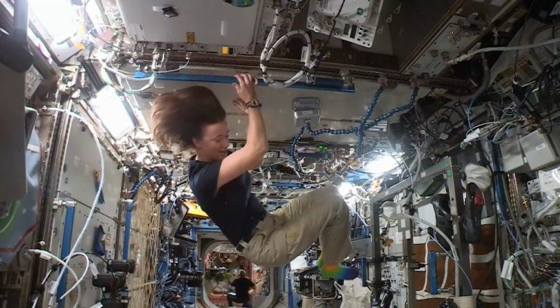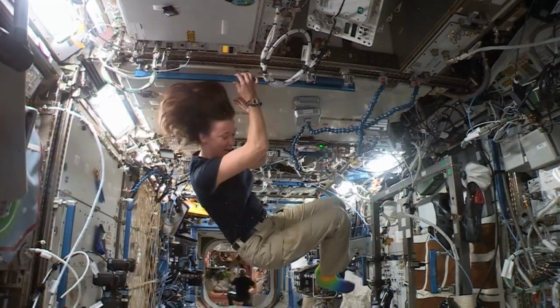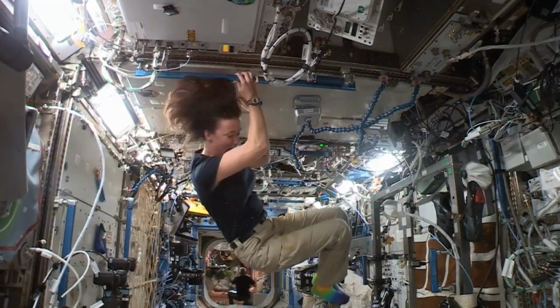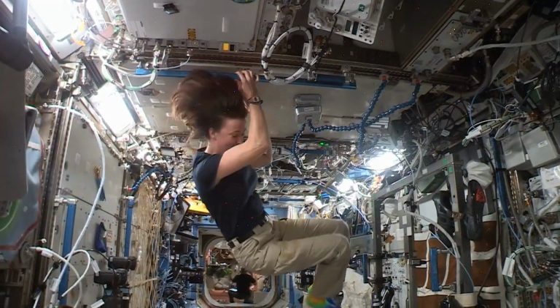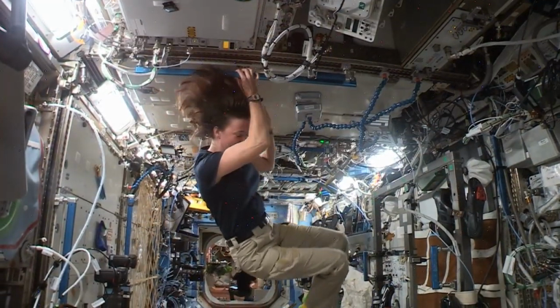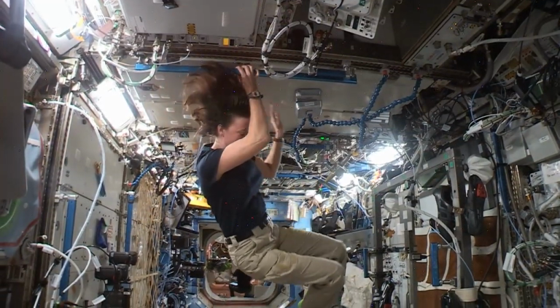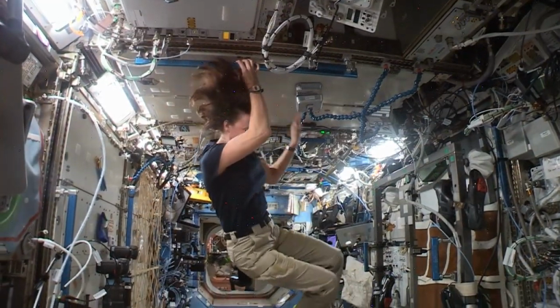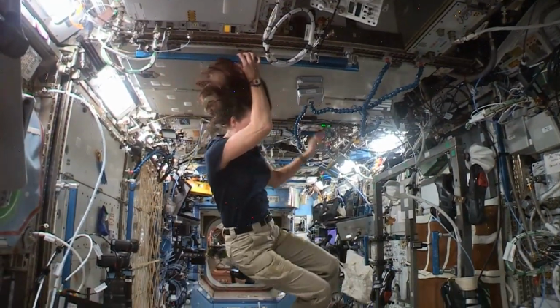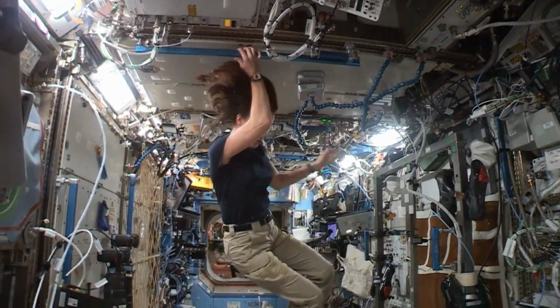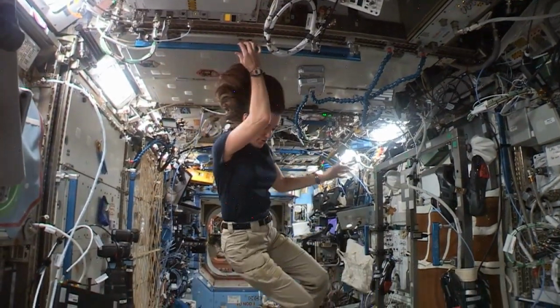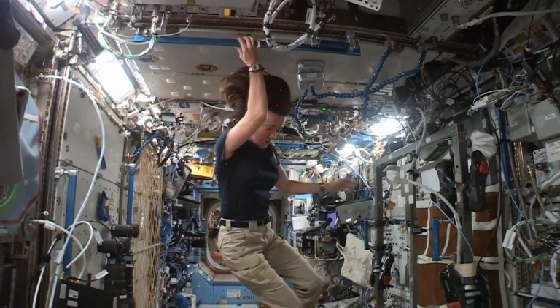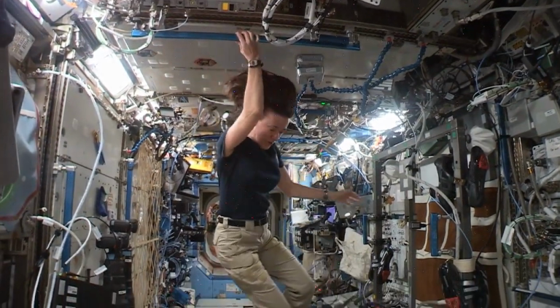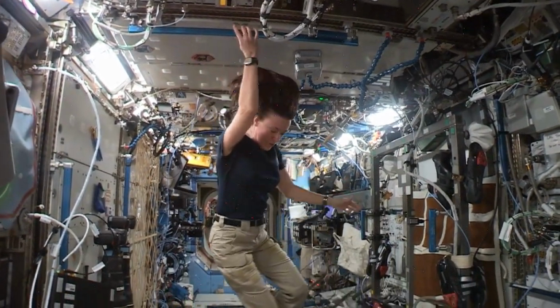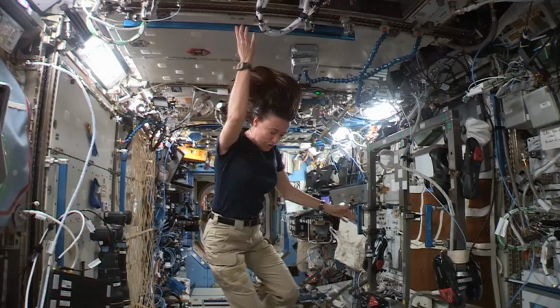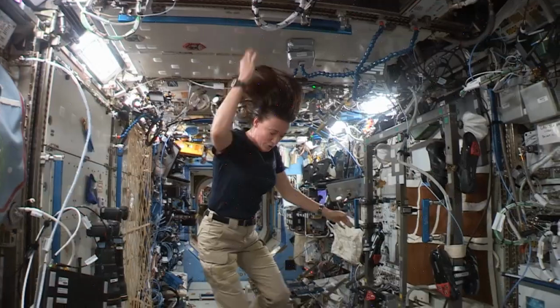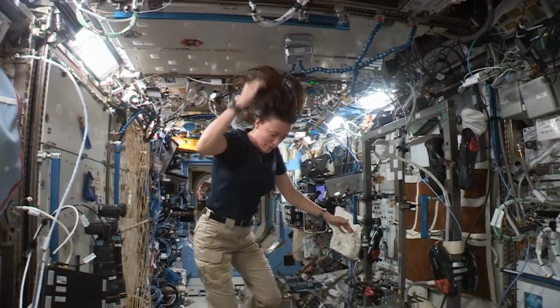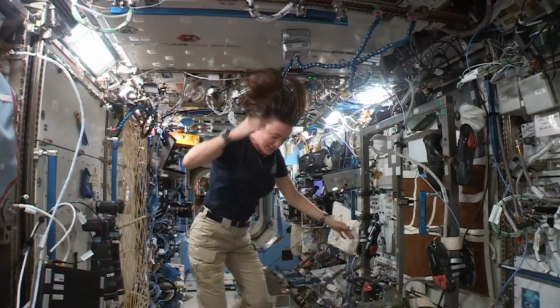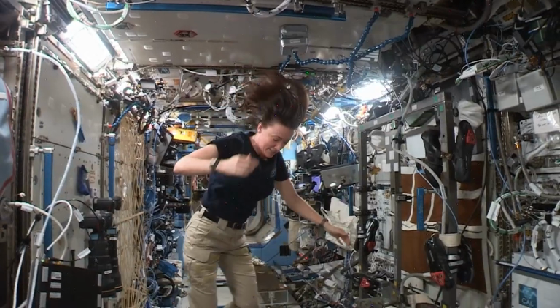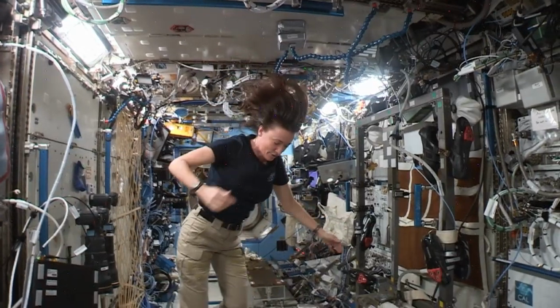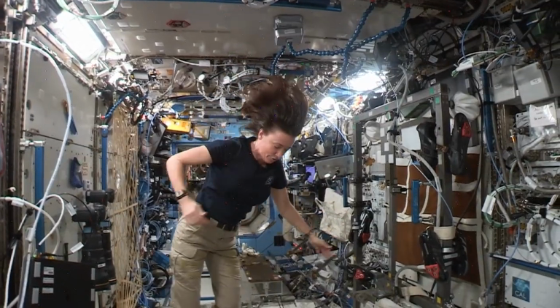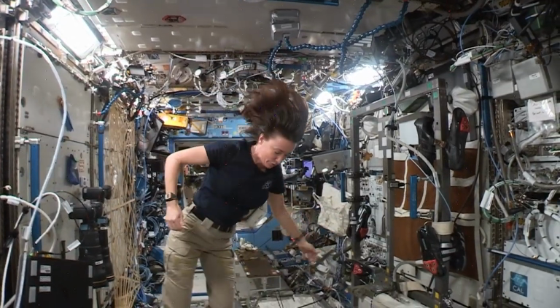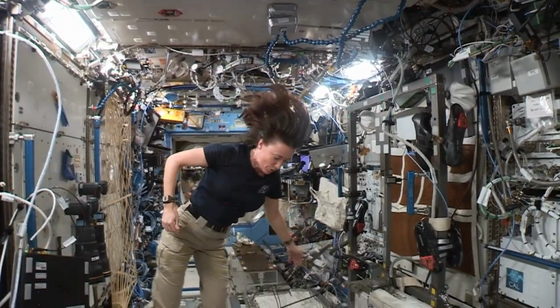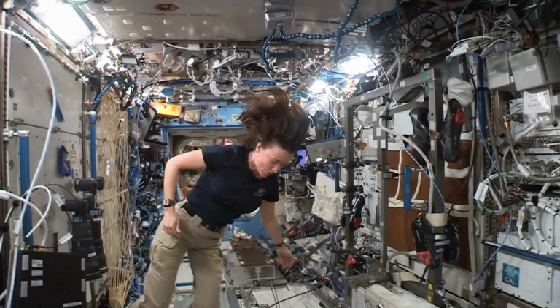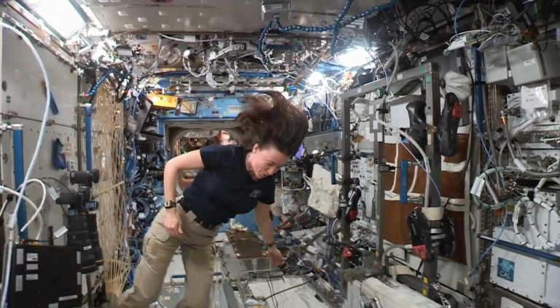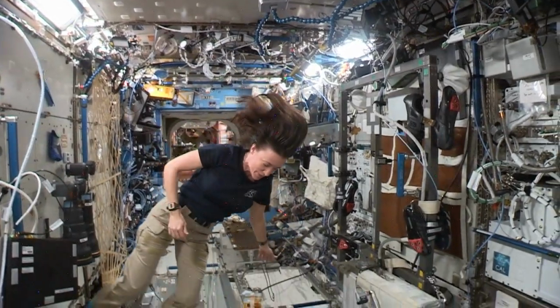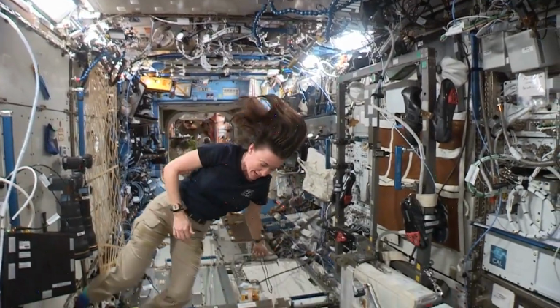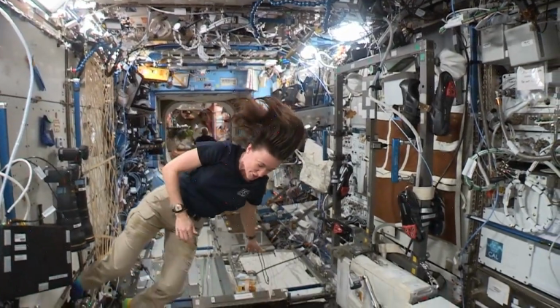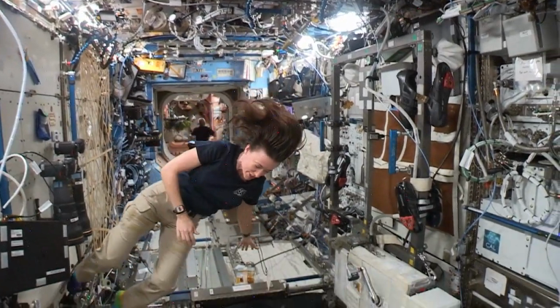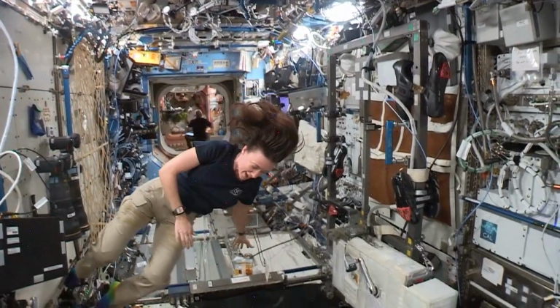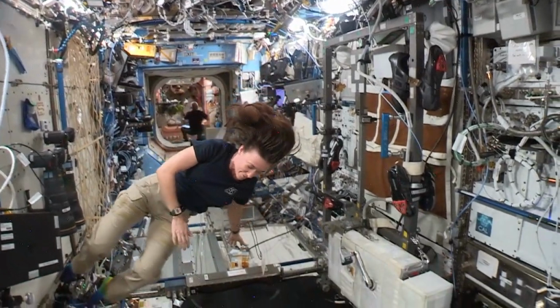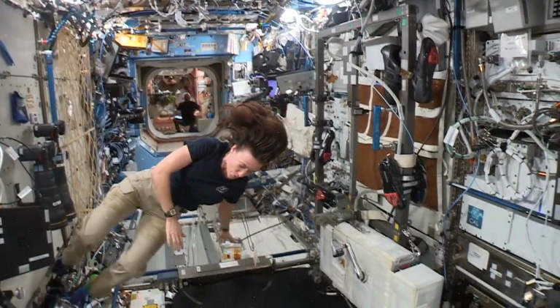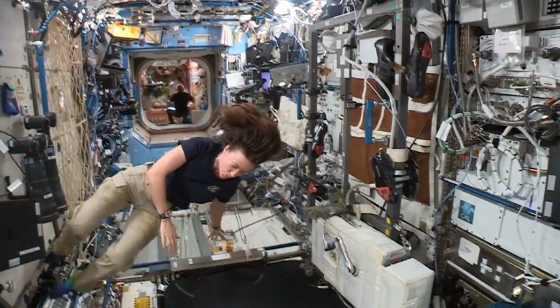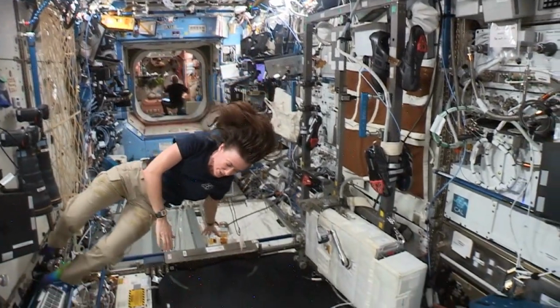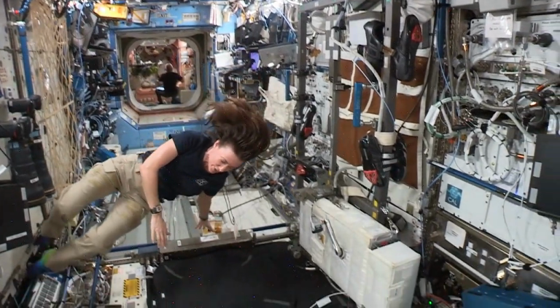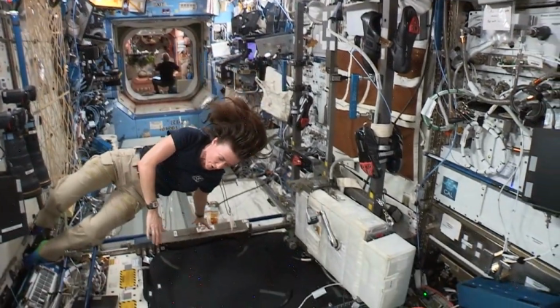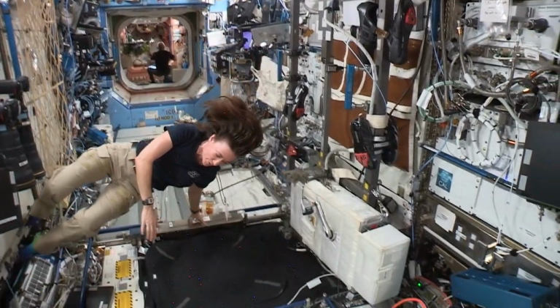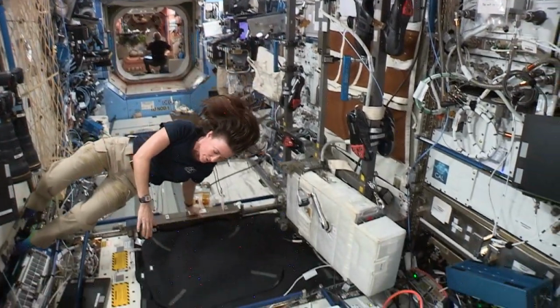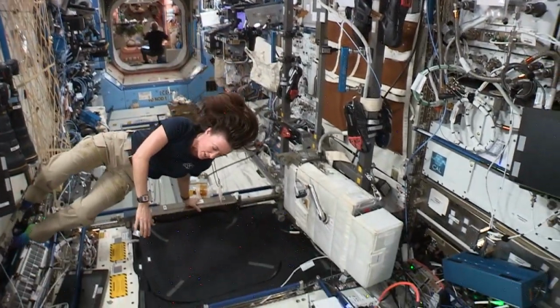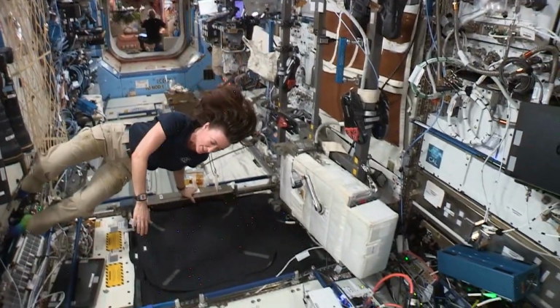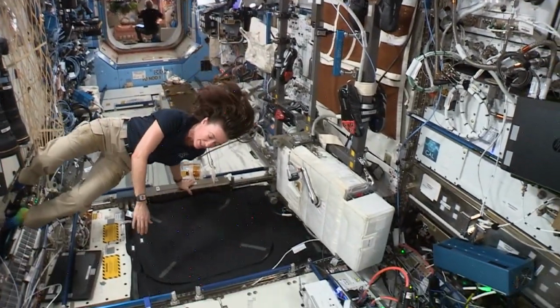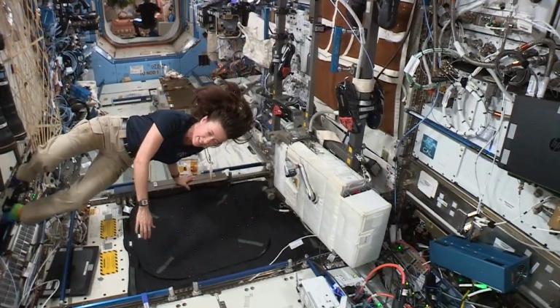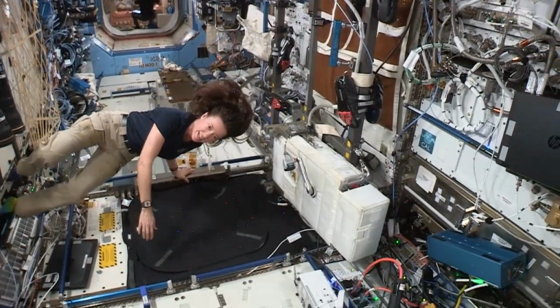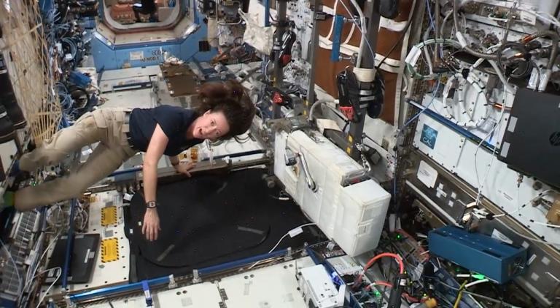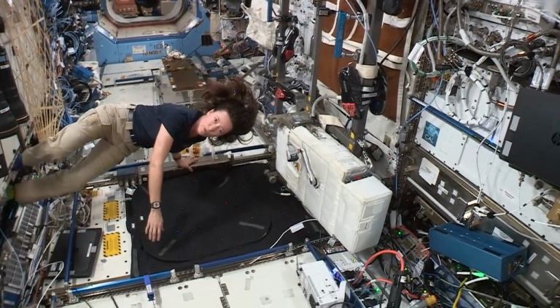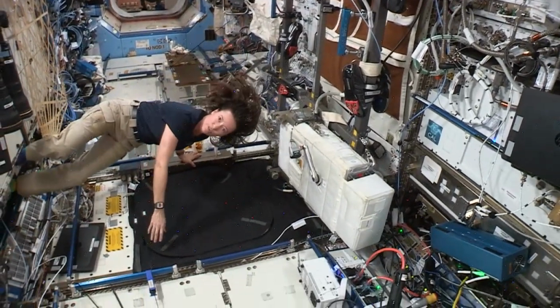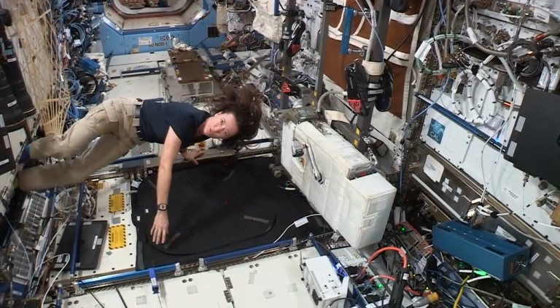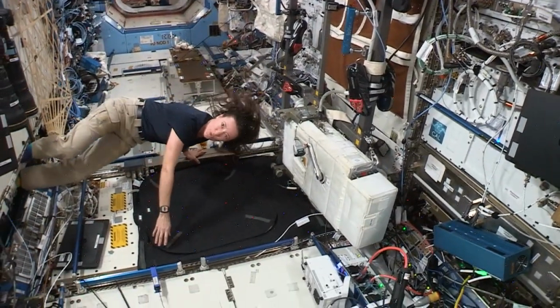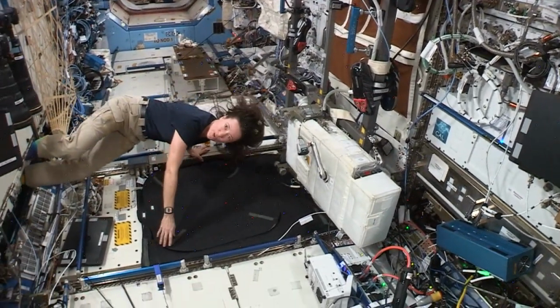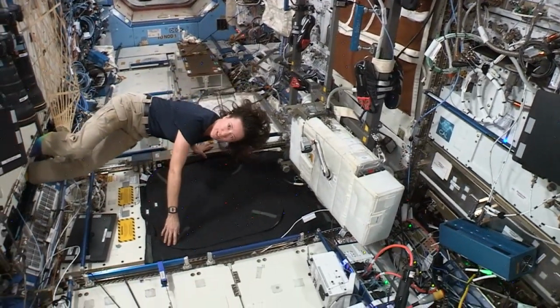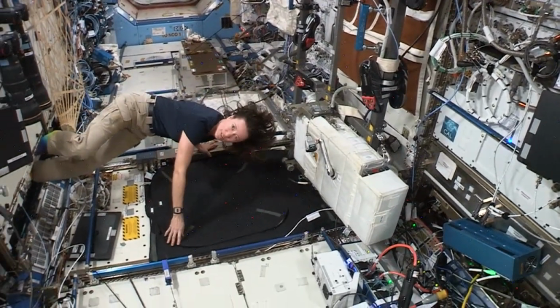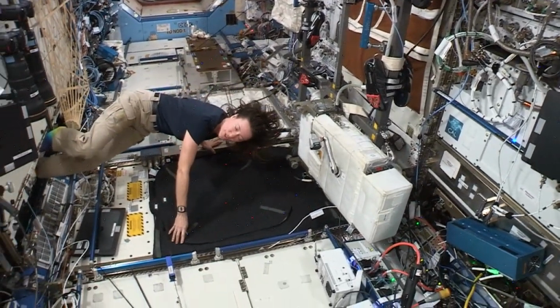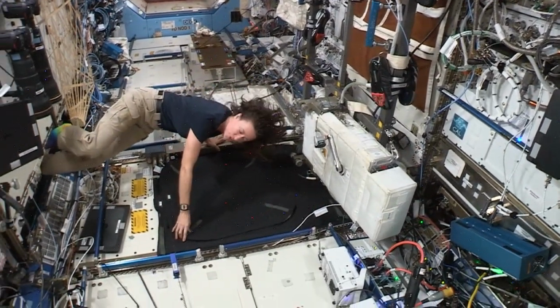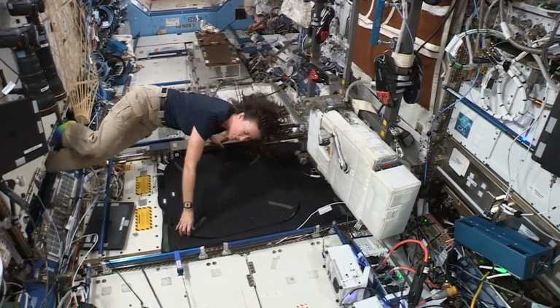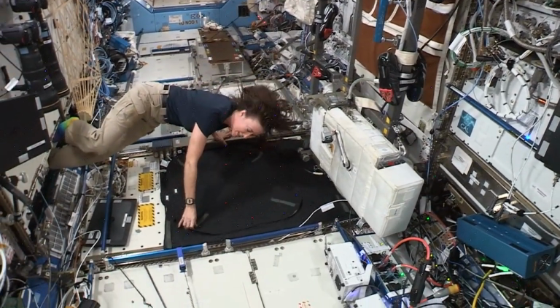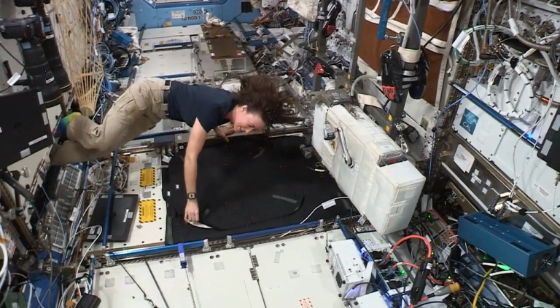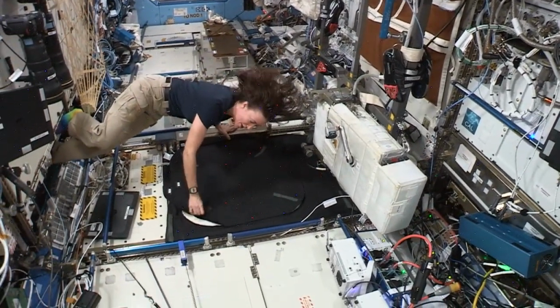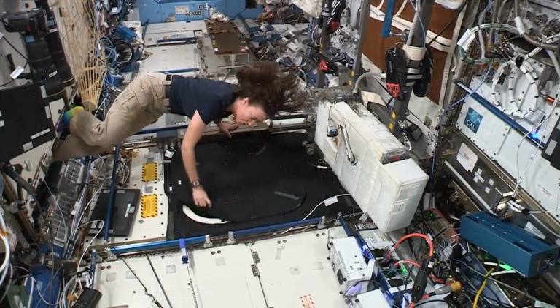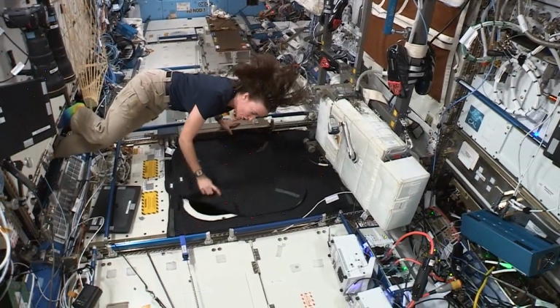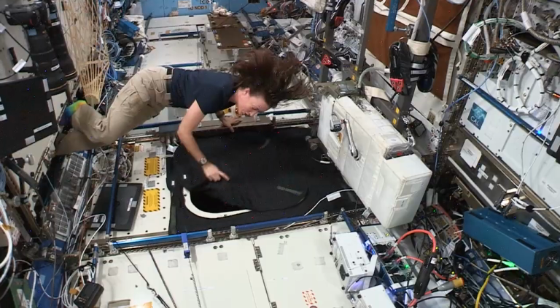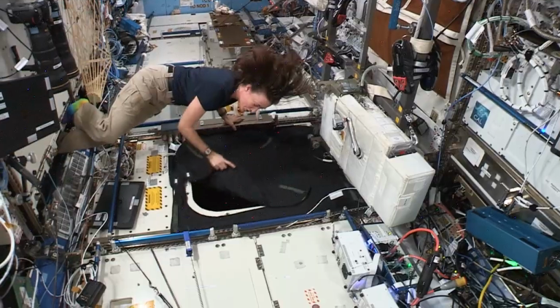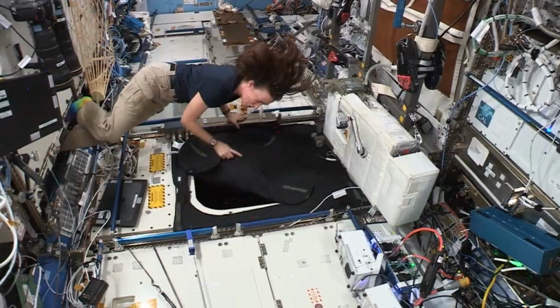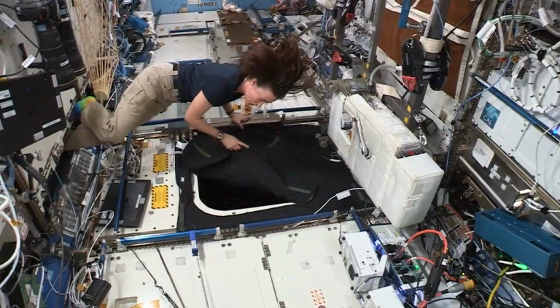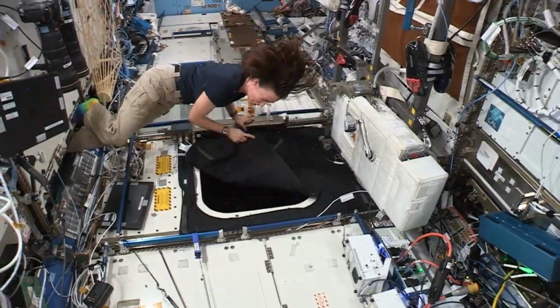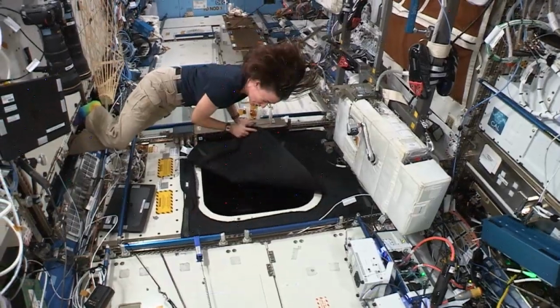I can also use space in the floor. We actually have a window that's in our floor that looks straight down onto the Earth.